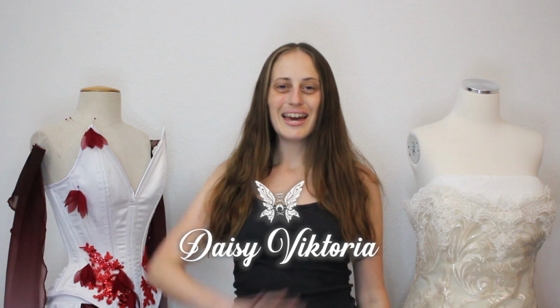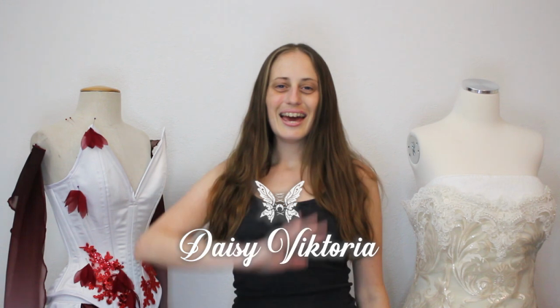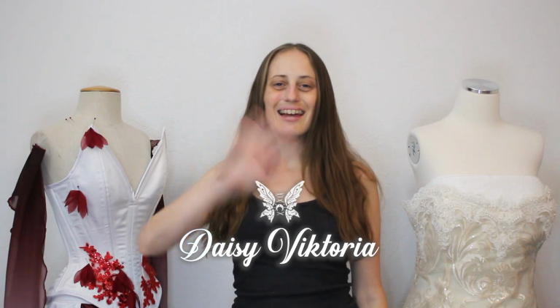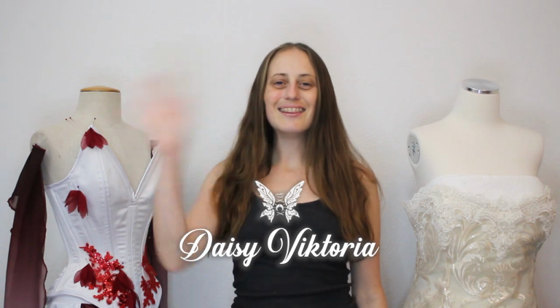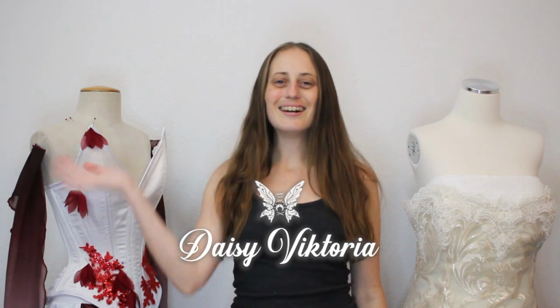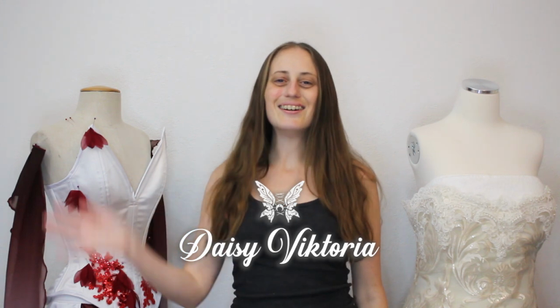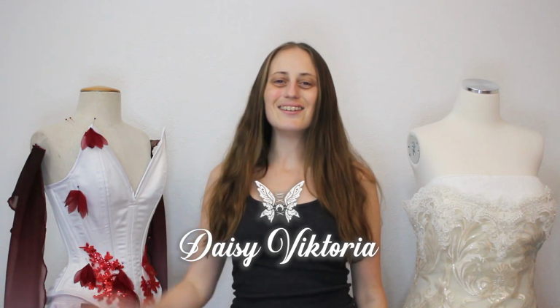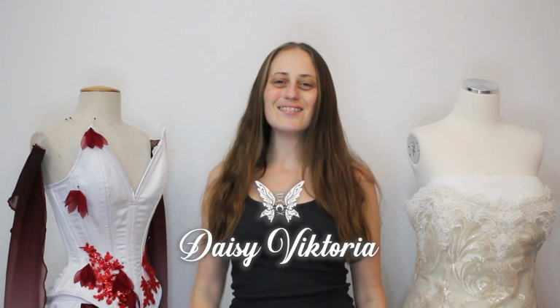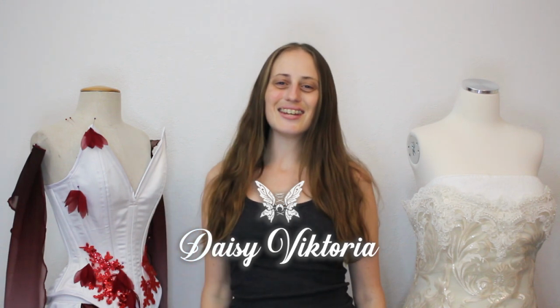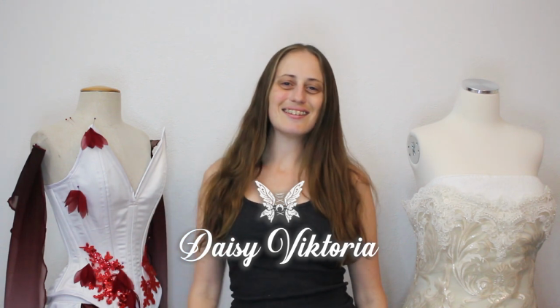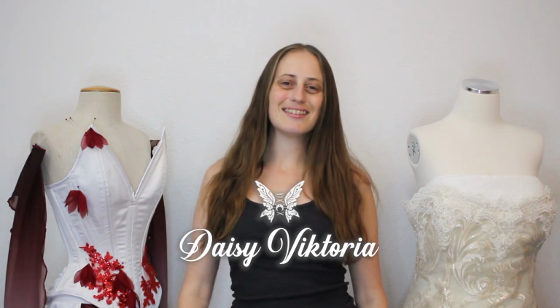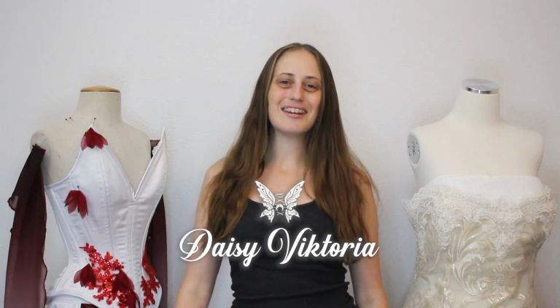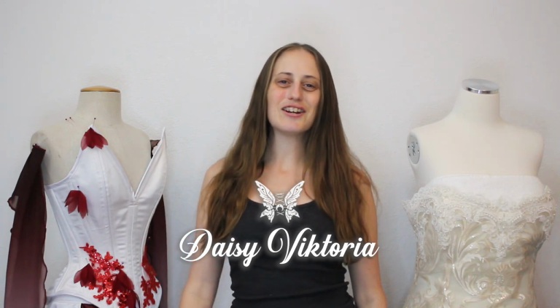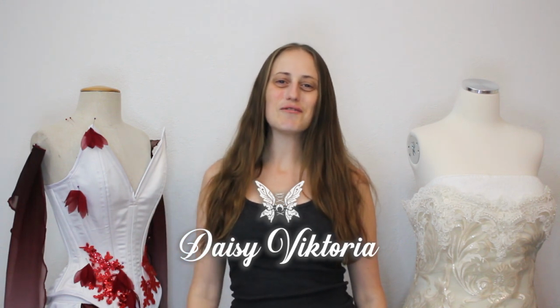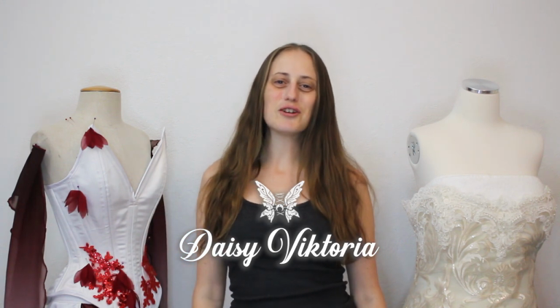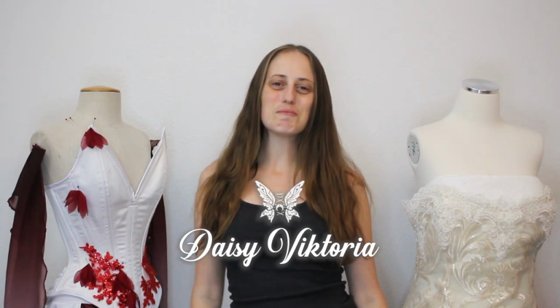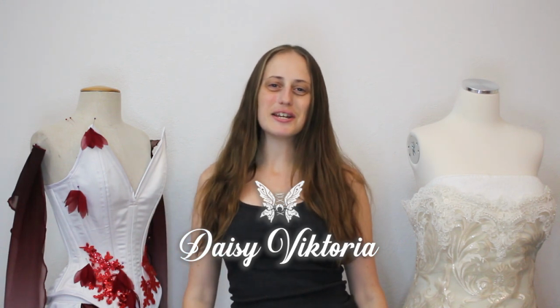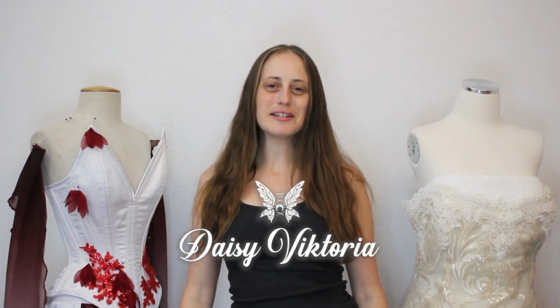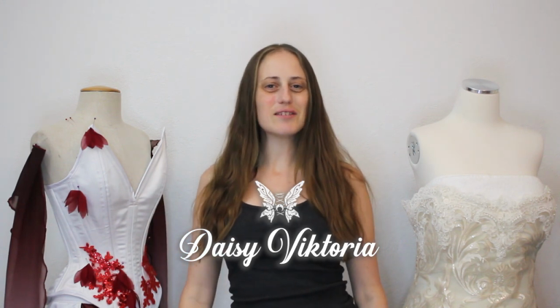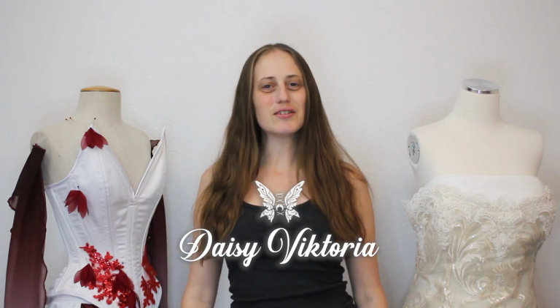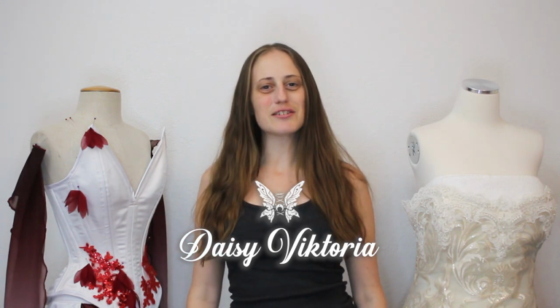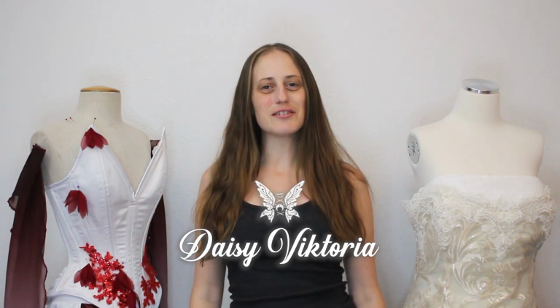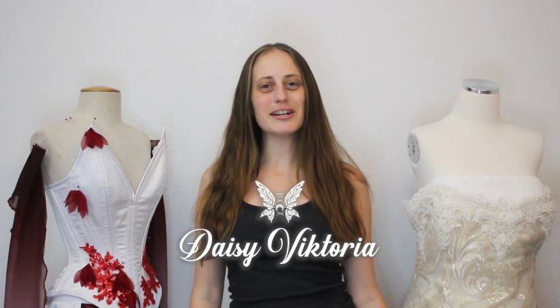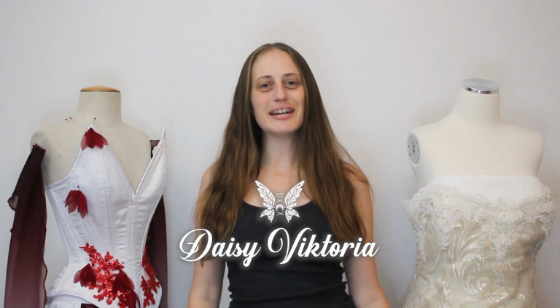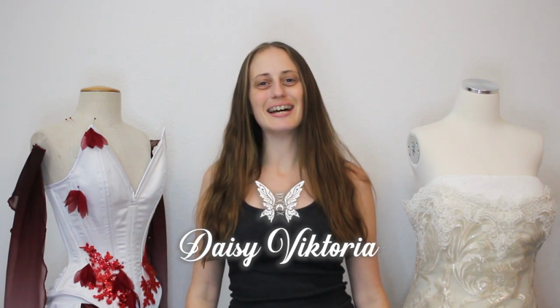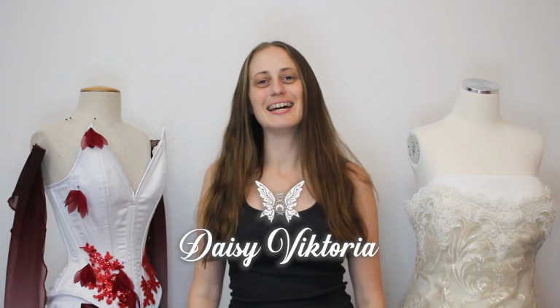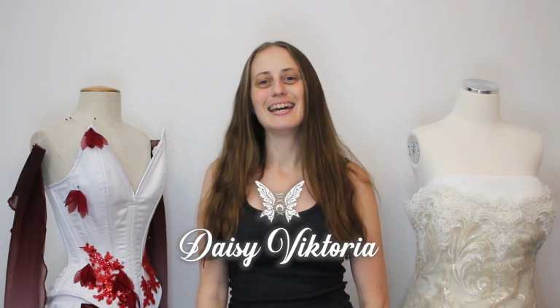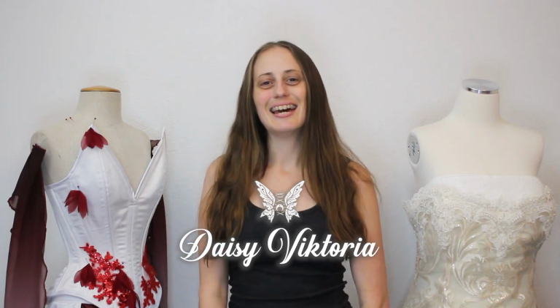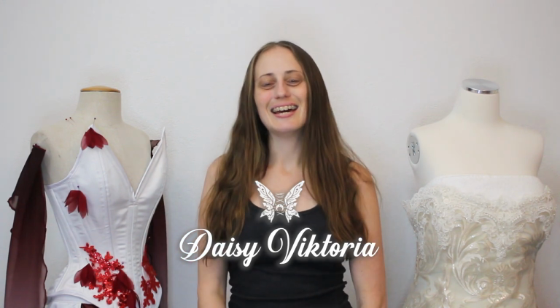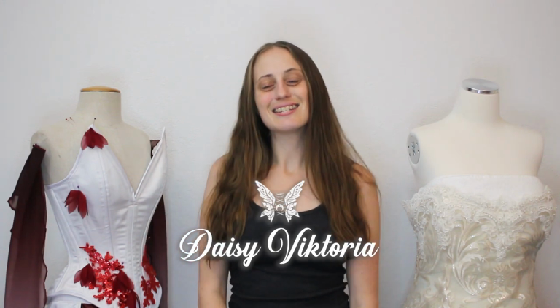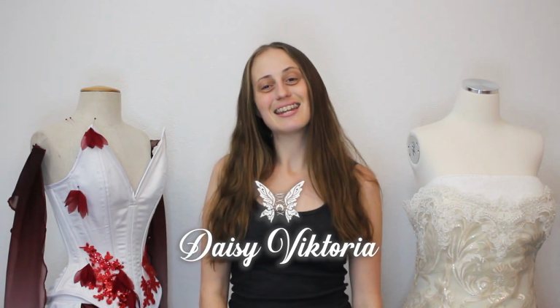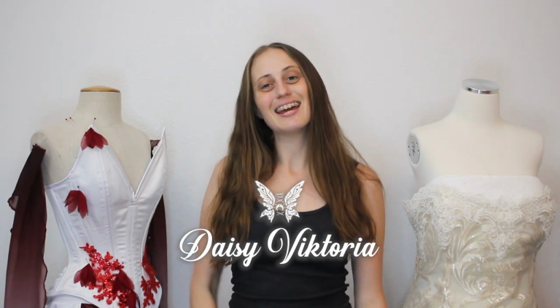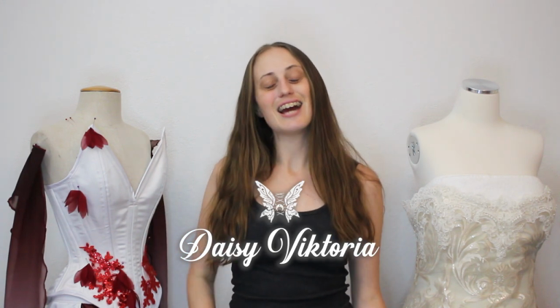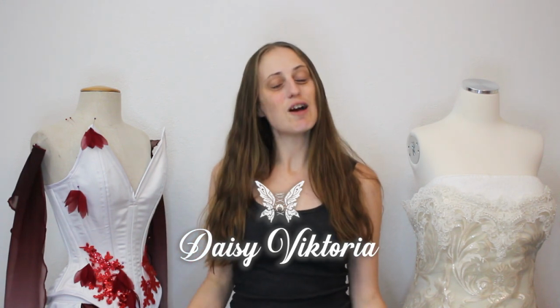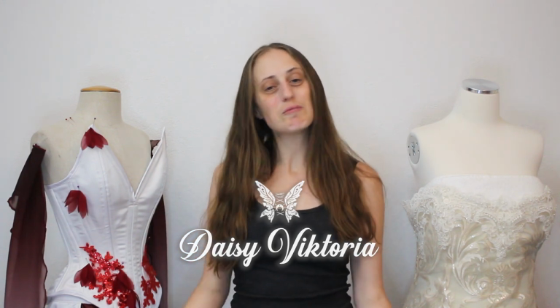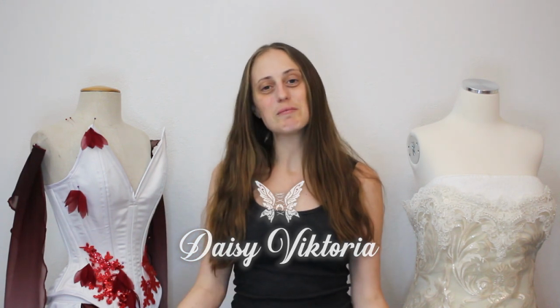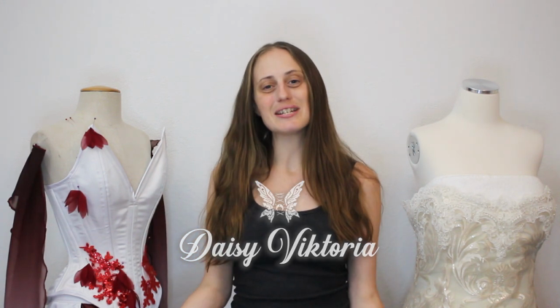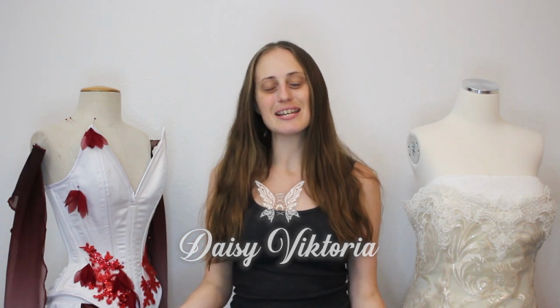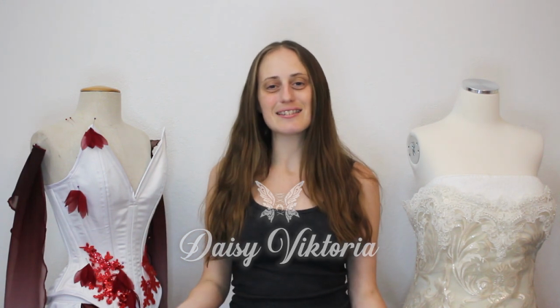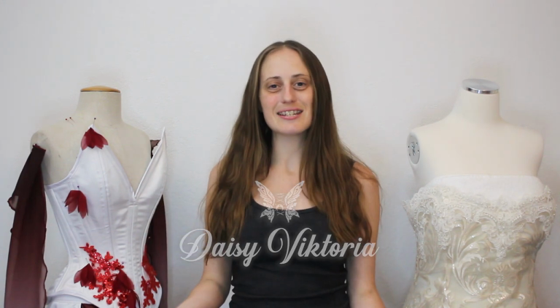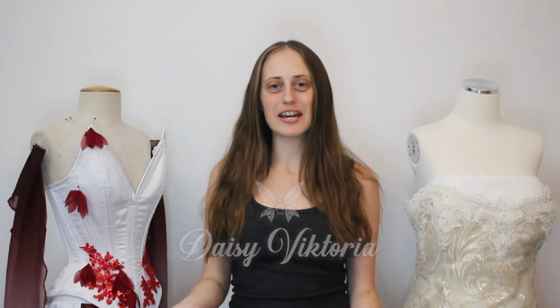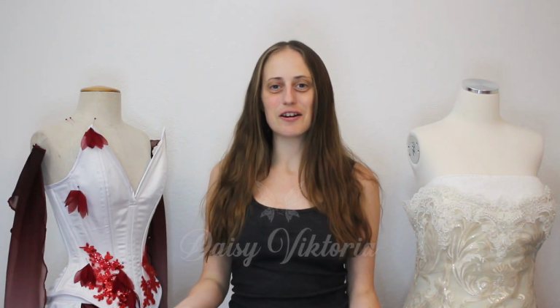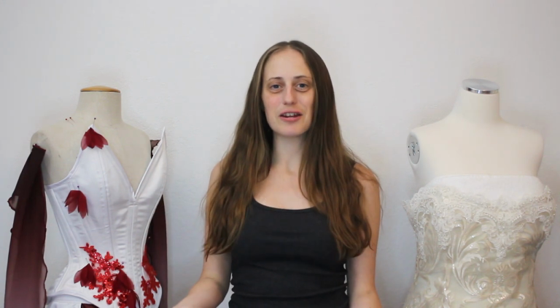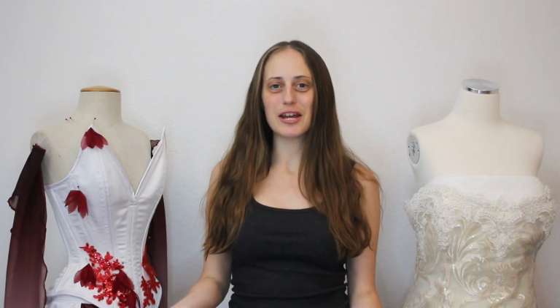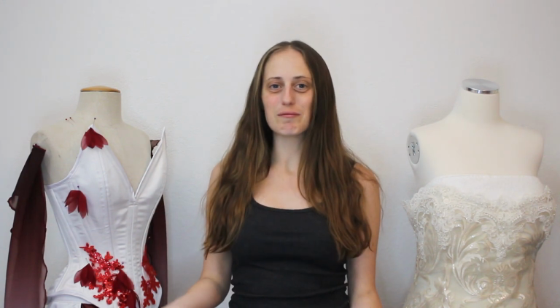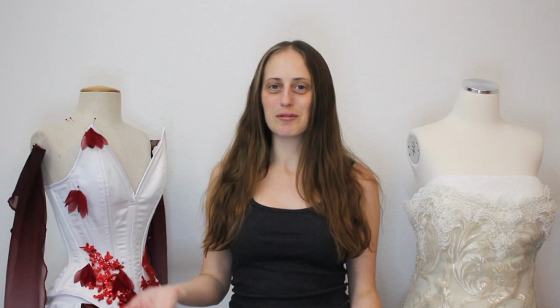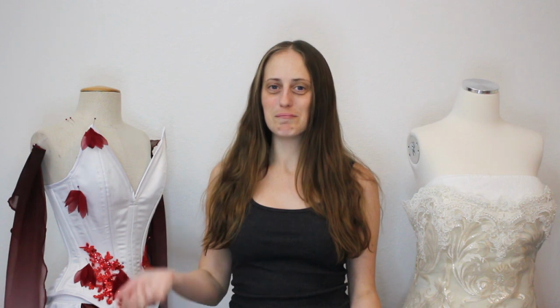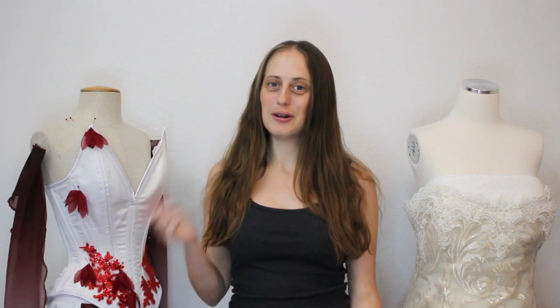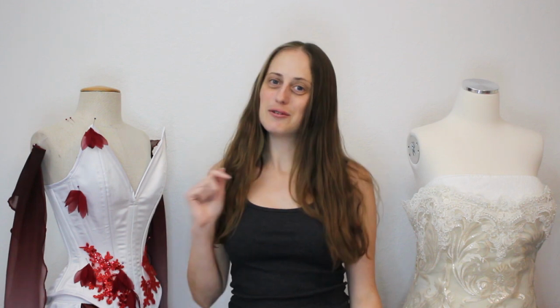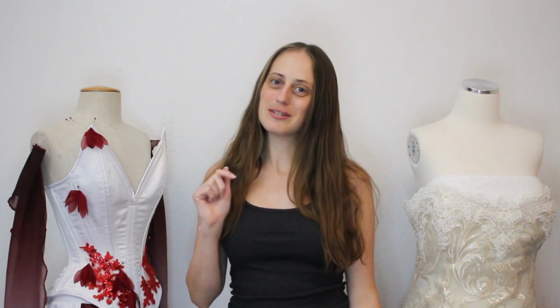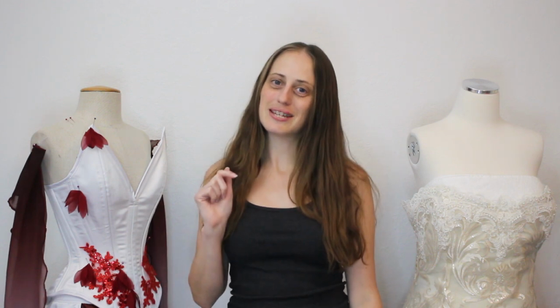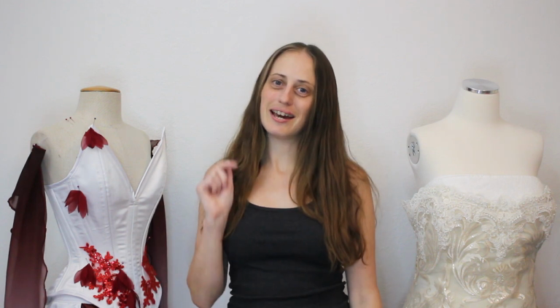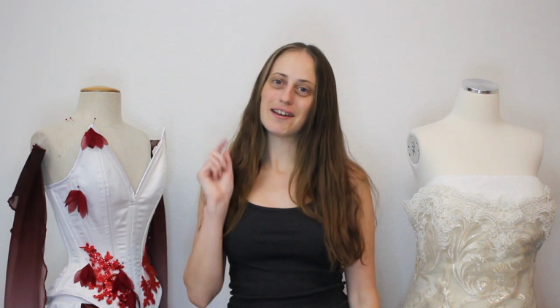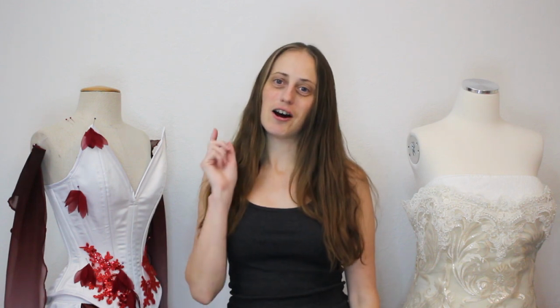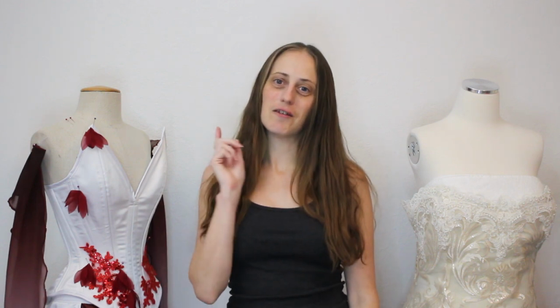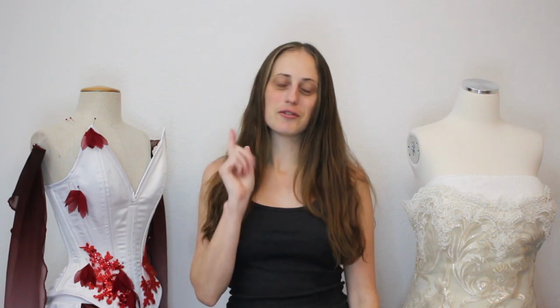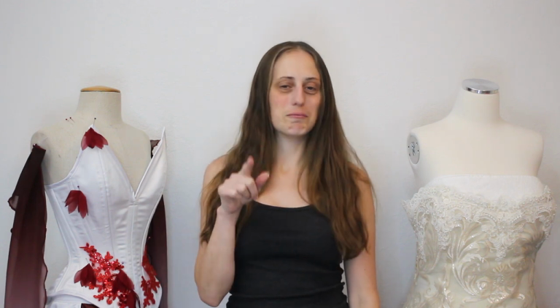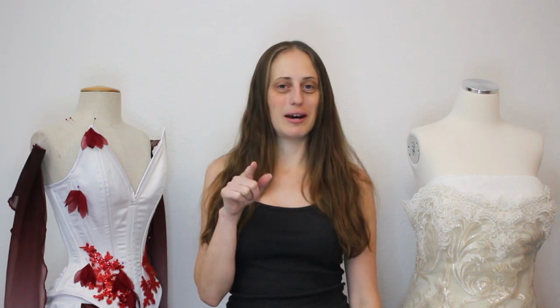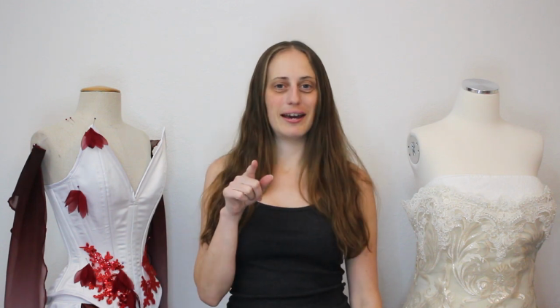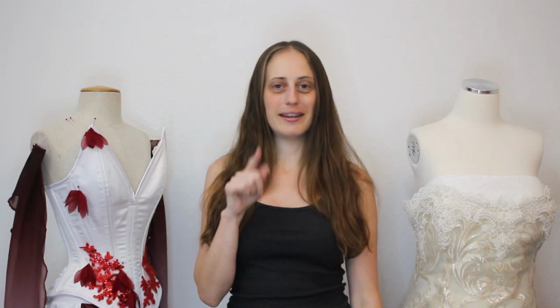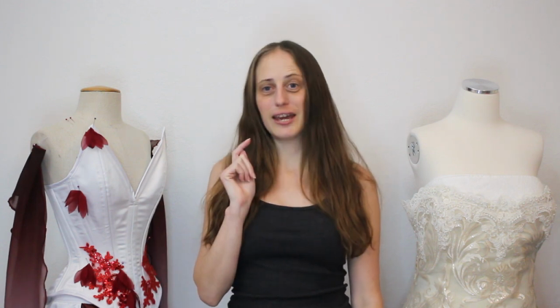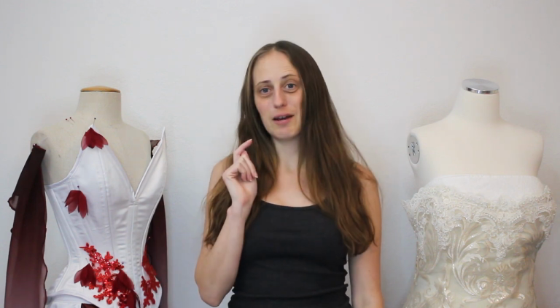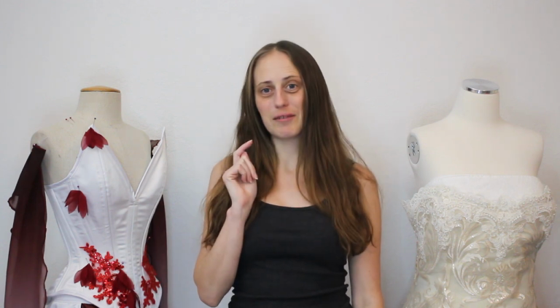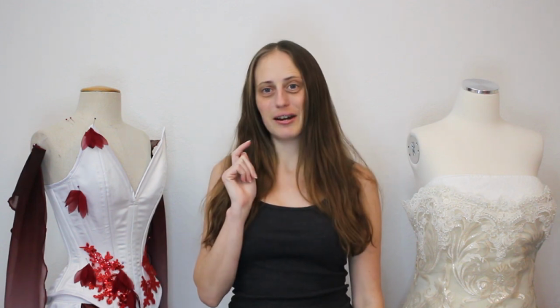Hello! Daisy here from Daisy Victoria, and today I'm gonna be testing out a remote I got for my camera.